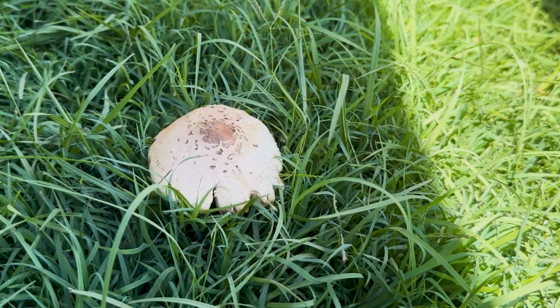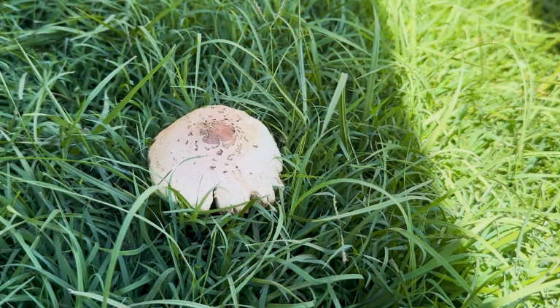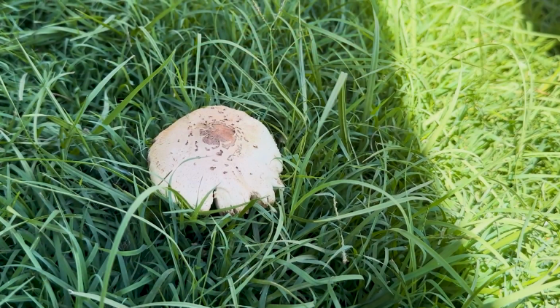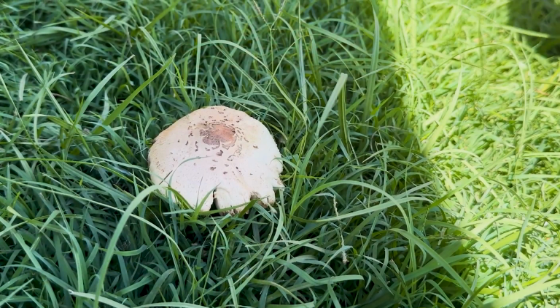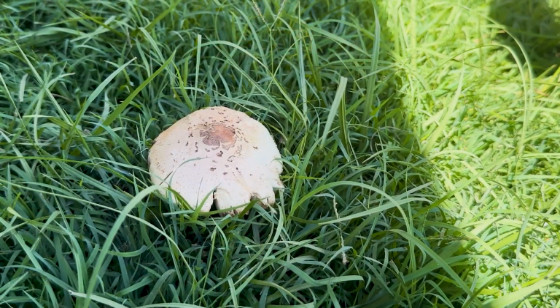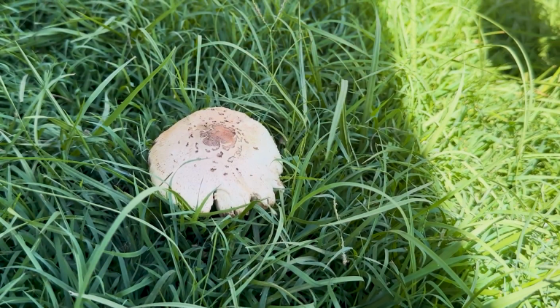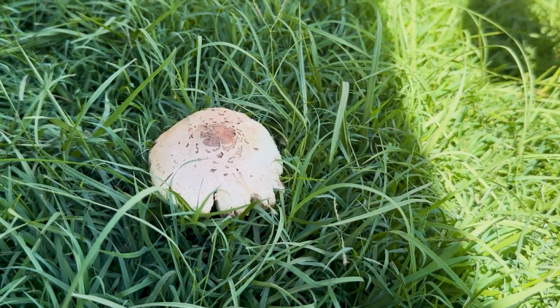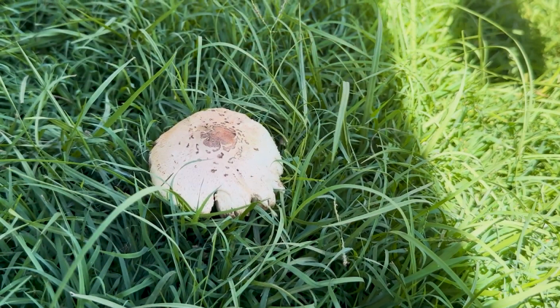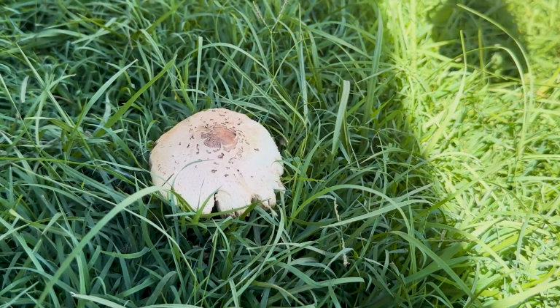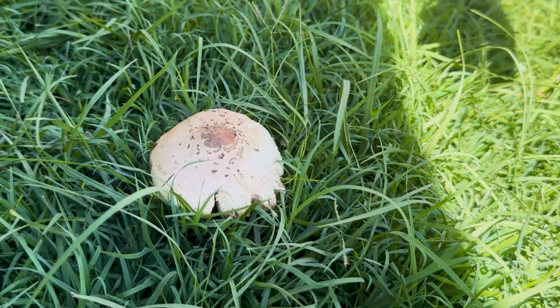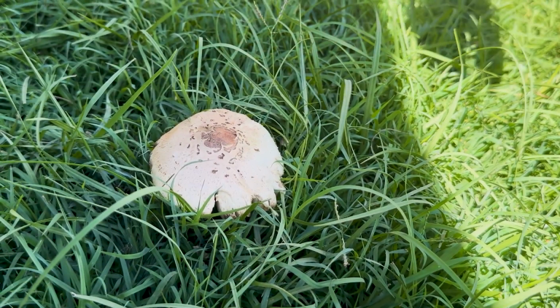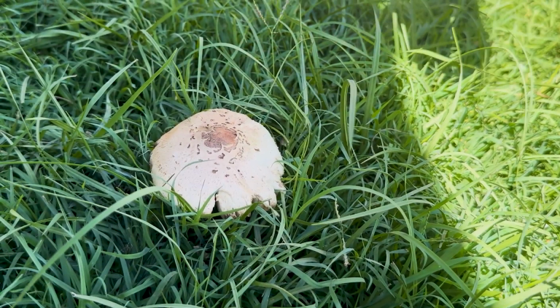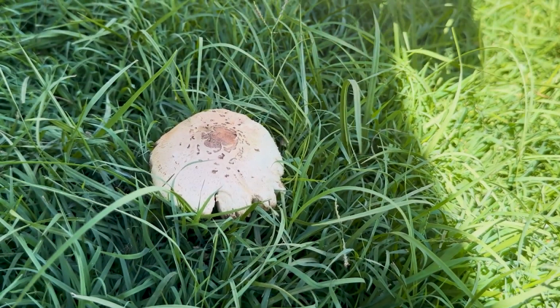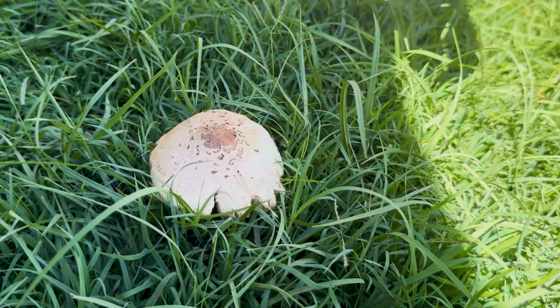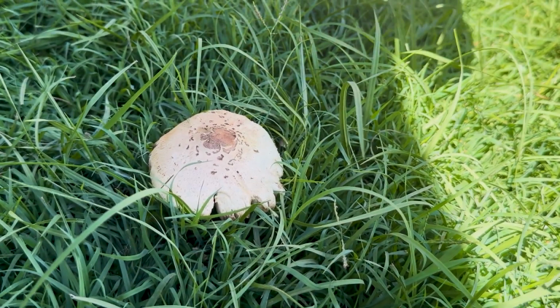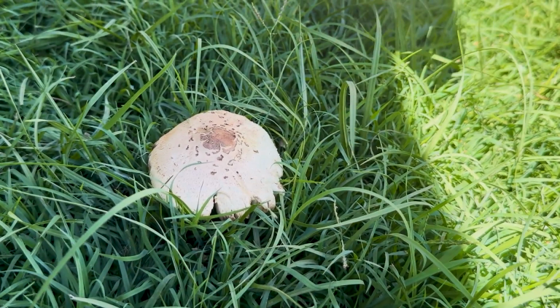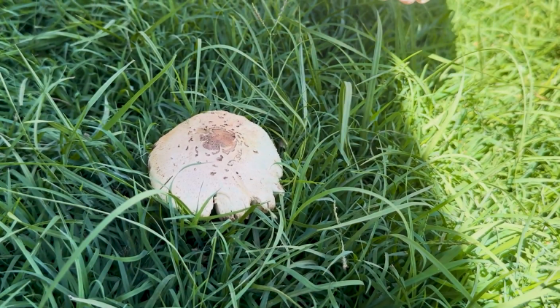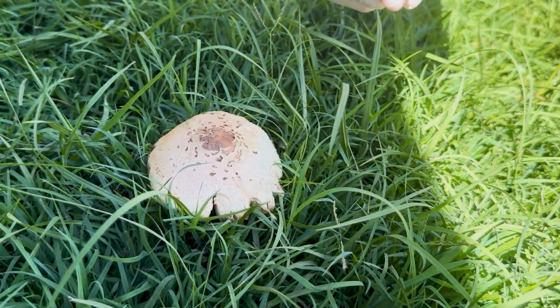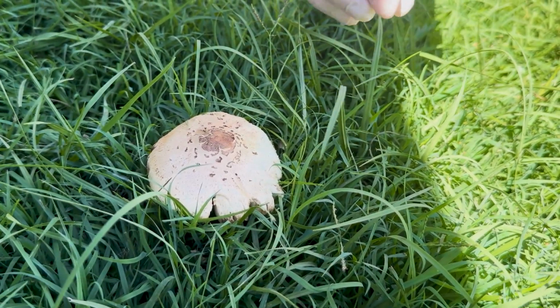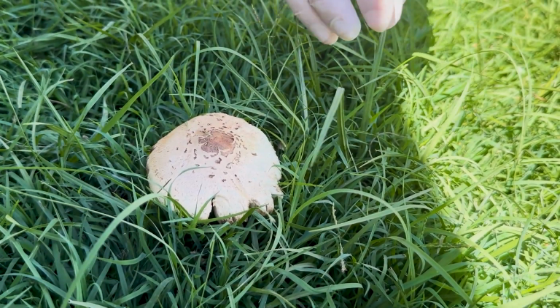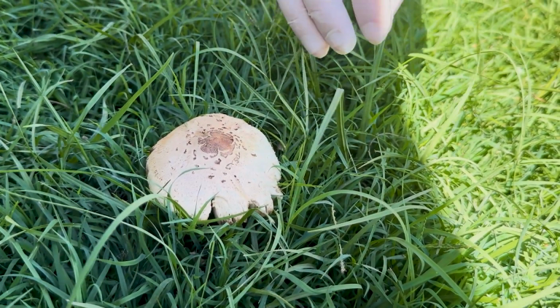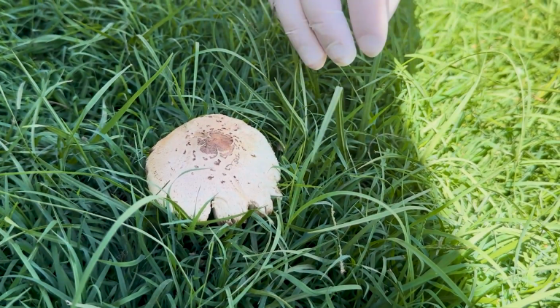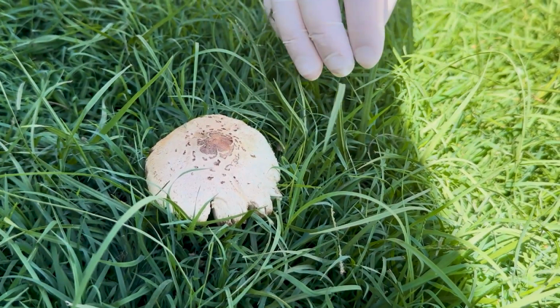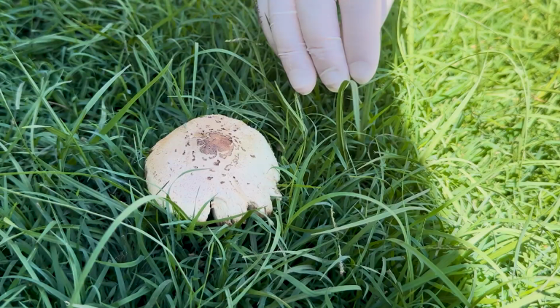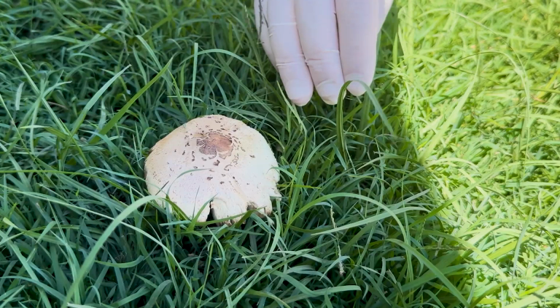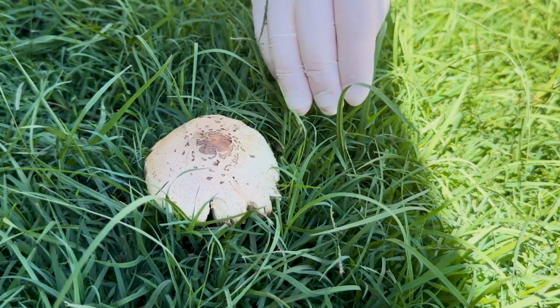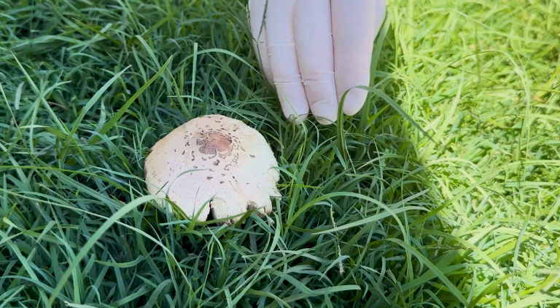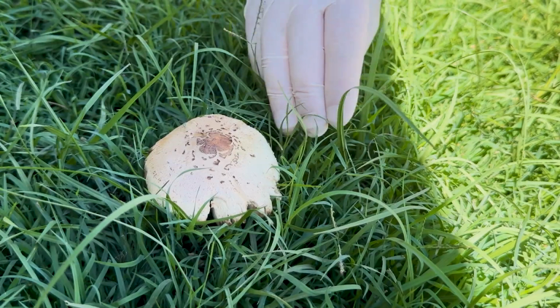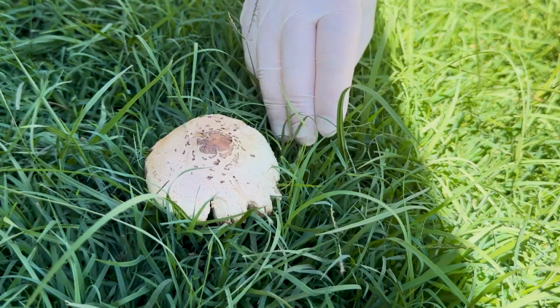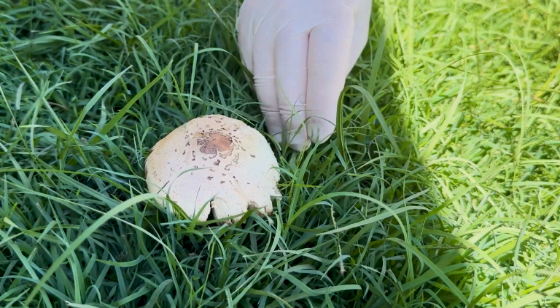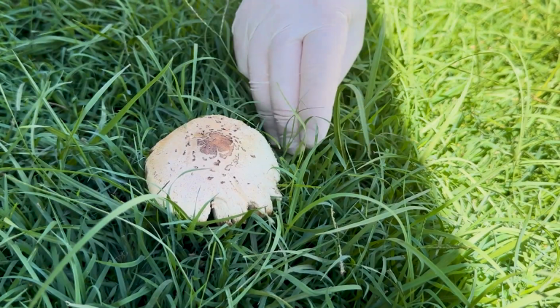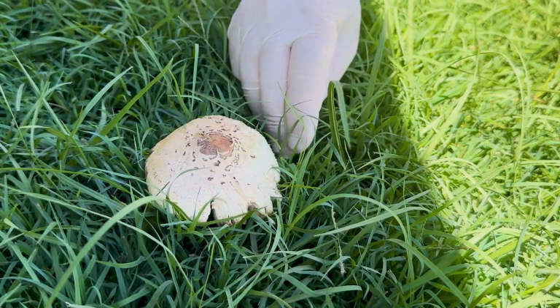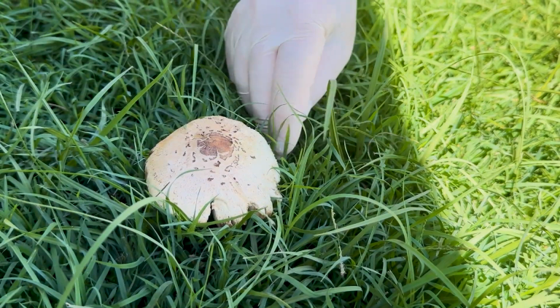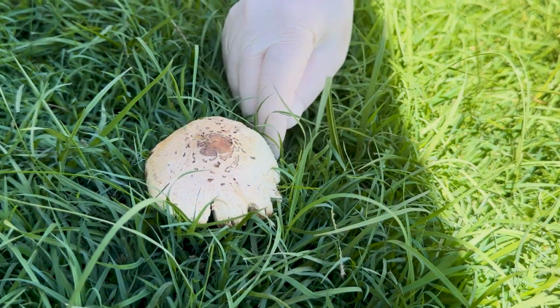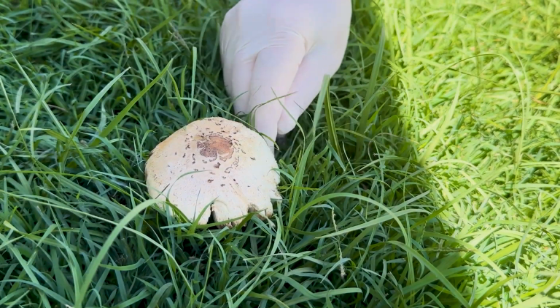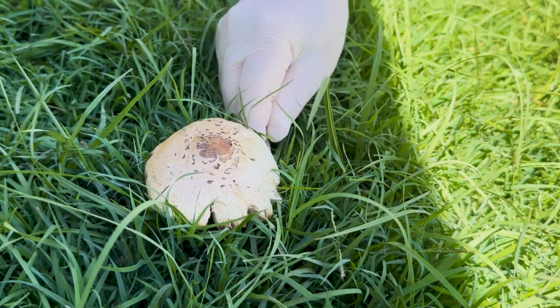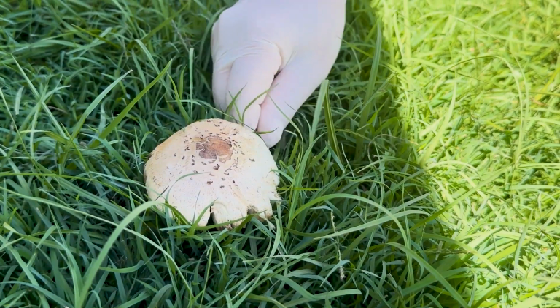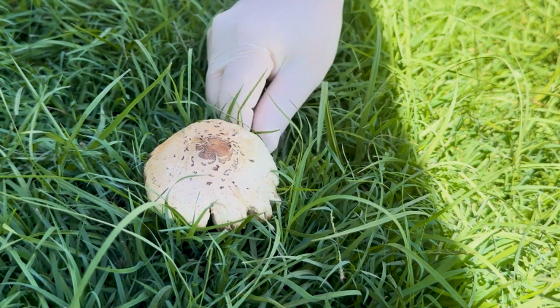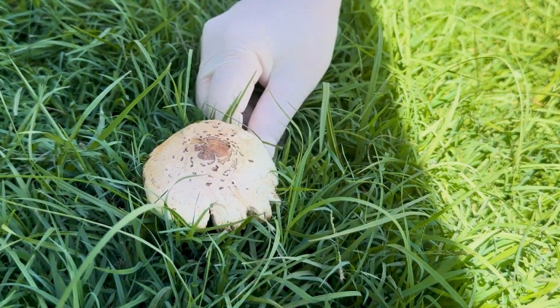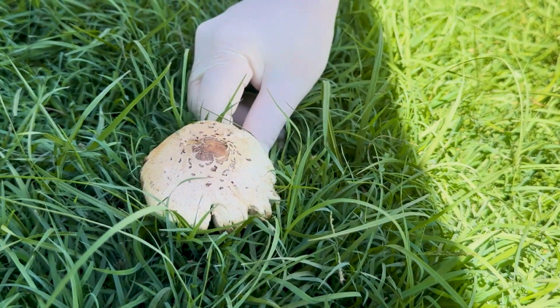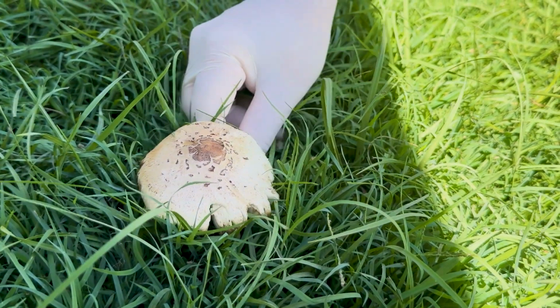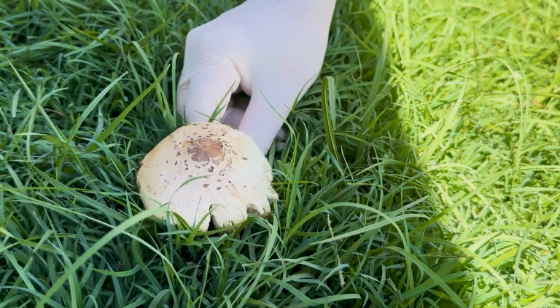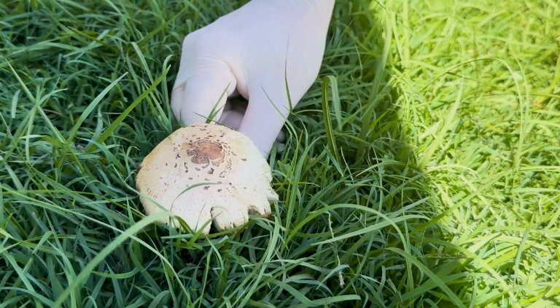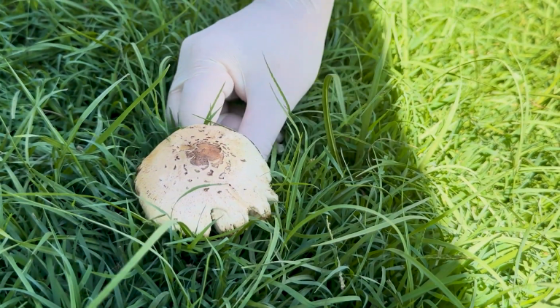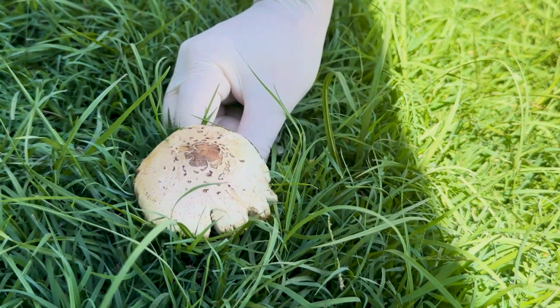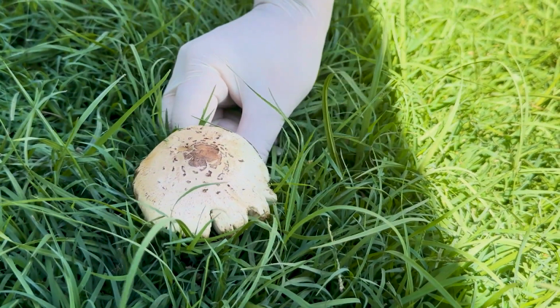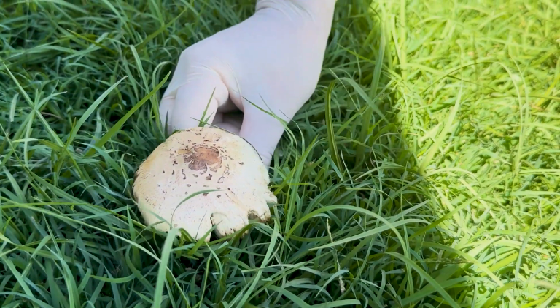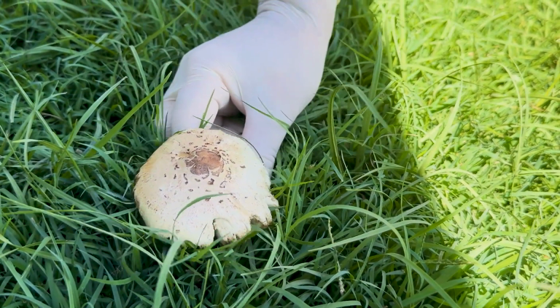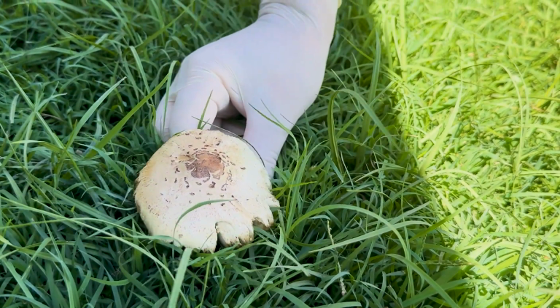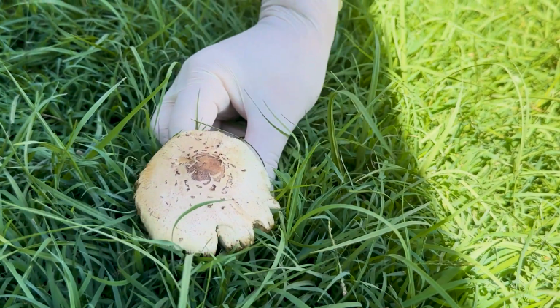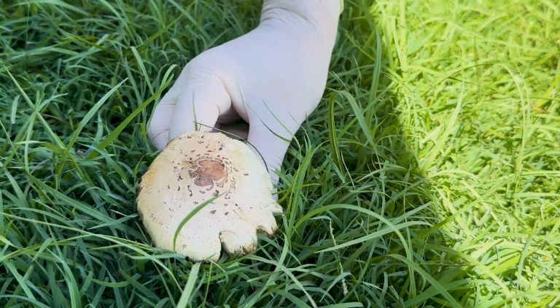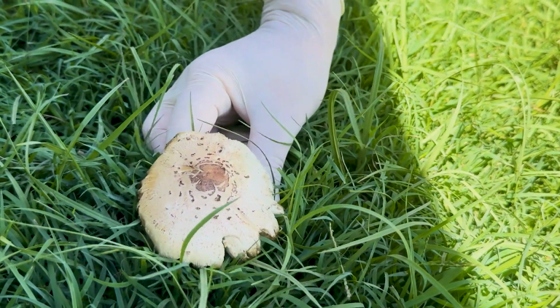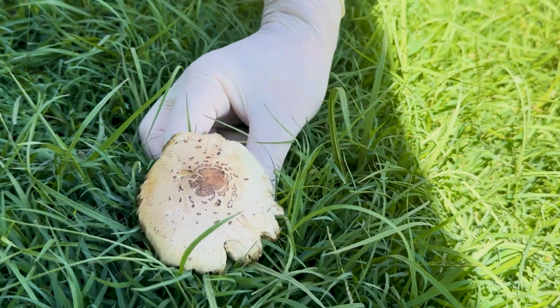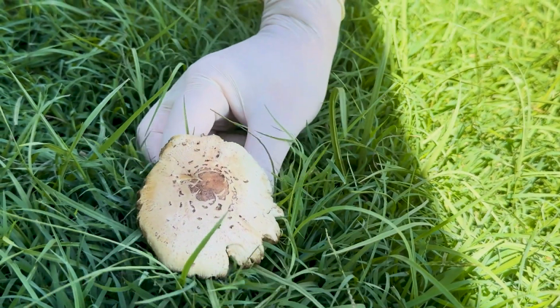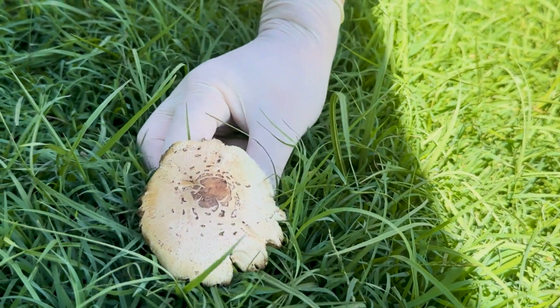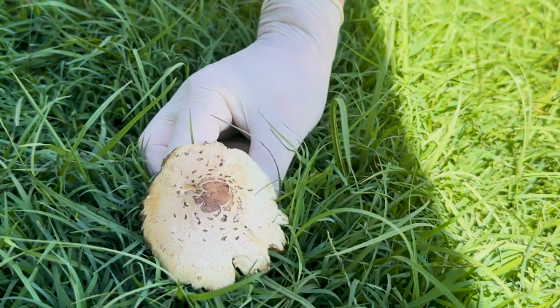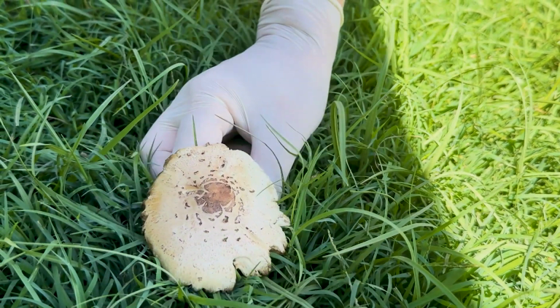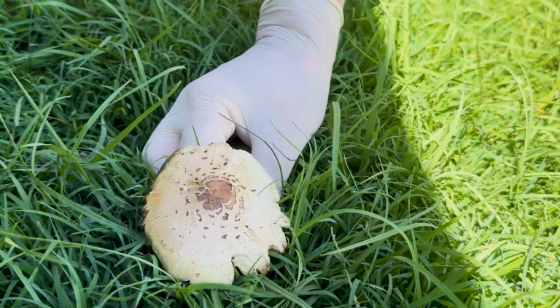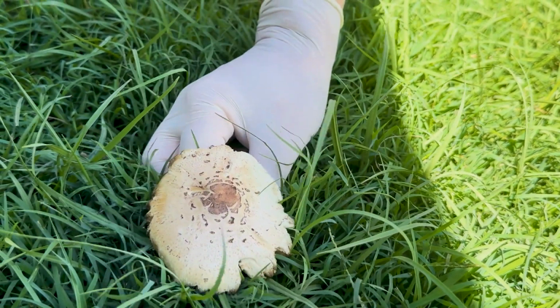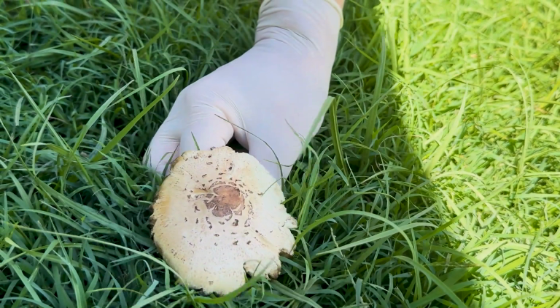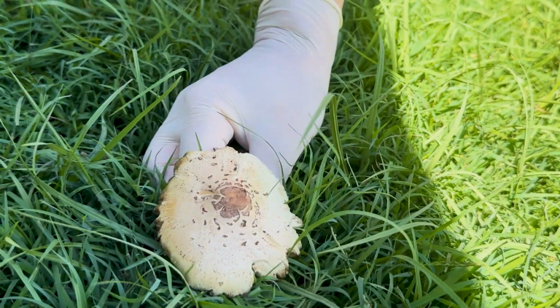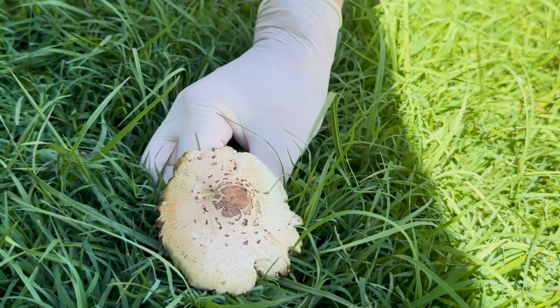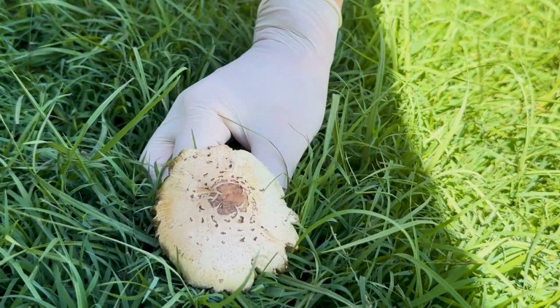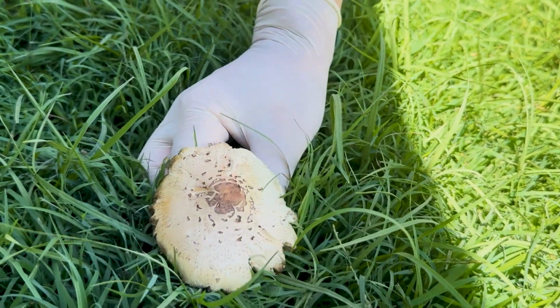Once you've spotted a mushroom, carefully remove it from the soil by gently pulling it up from the lowest part of the stalk.